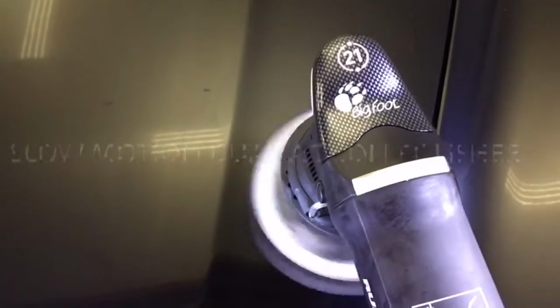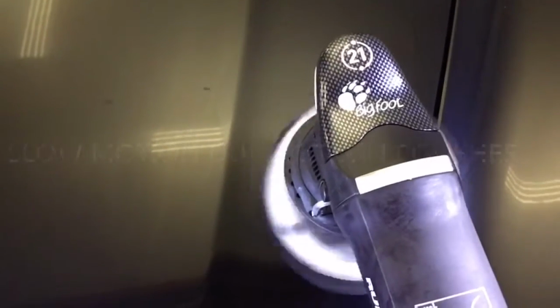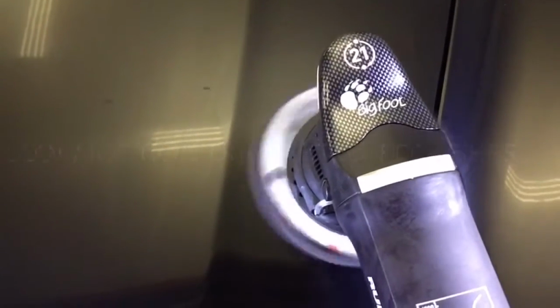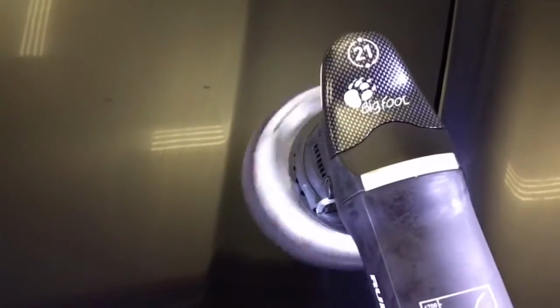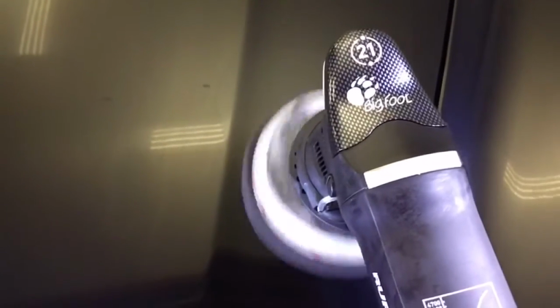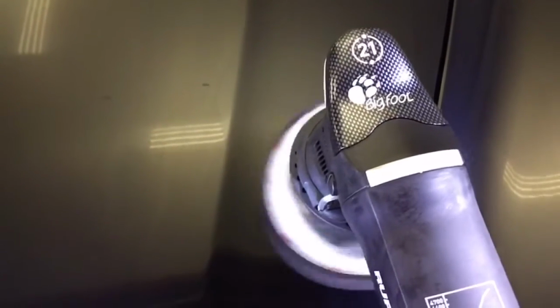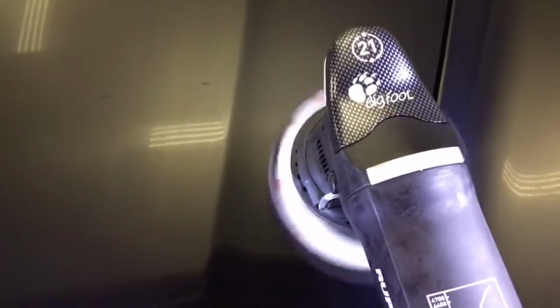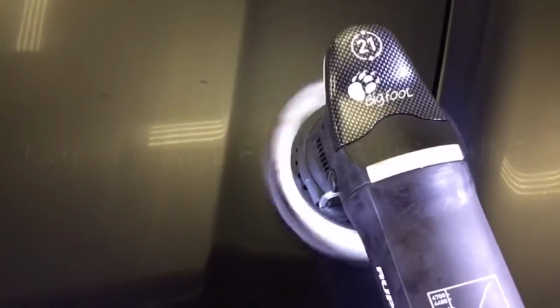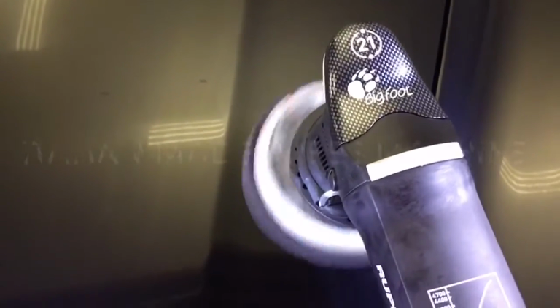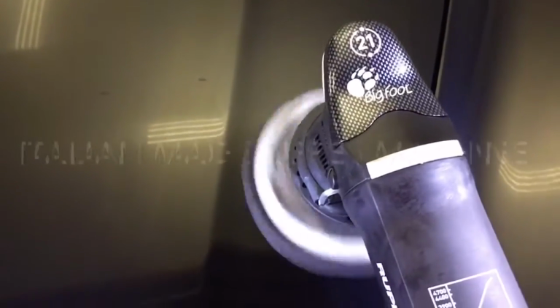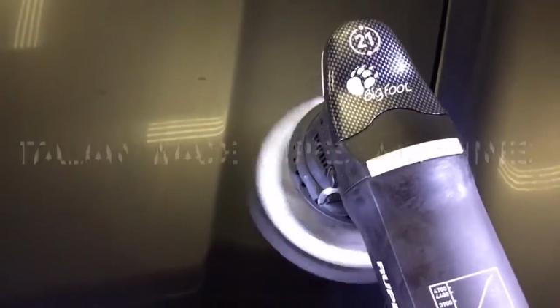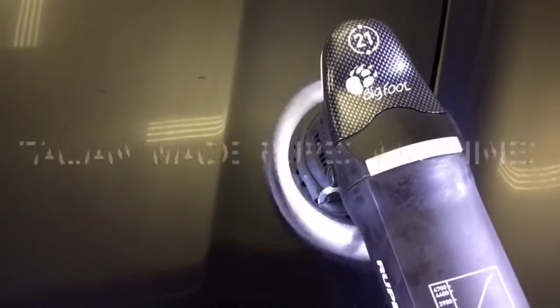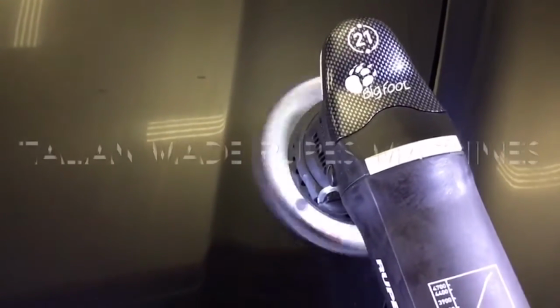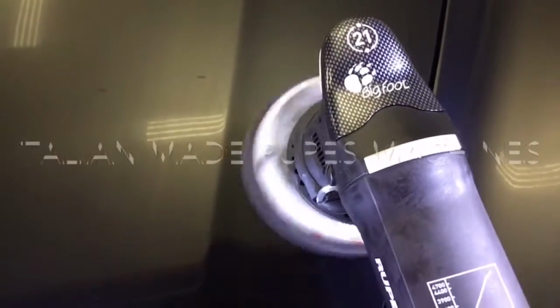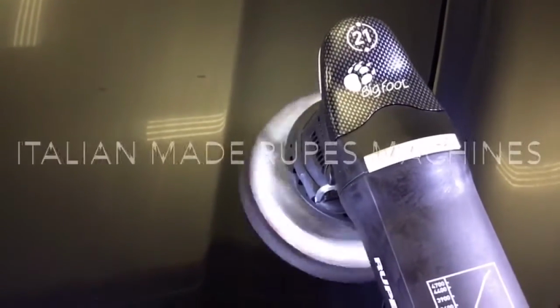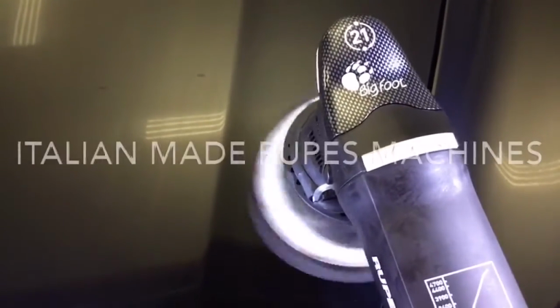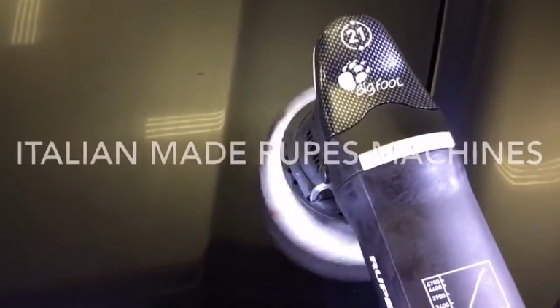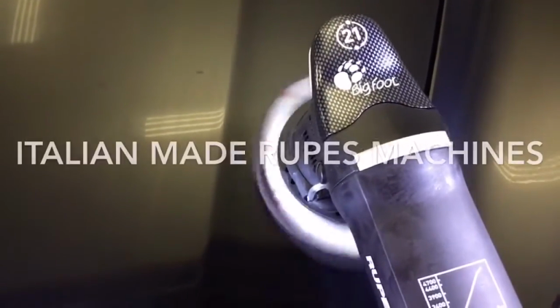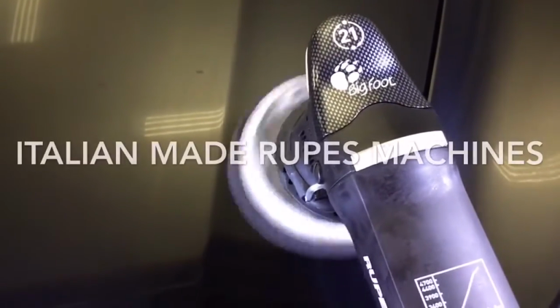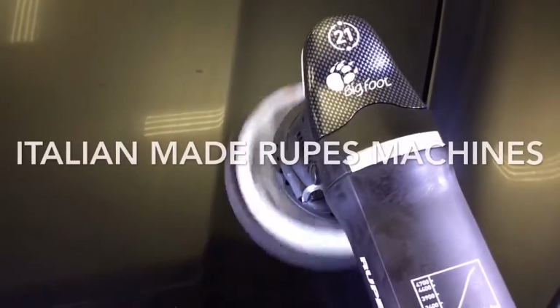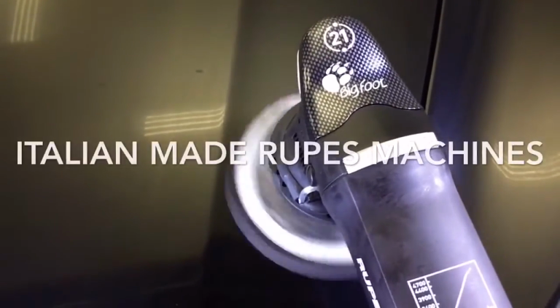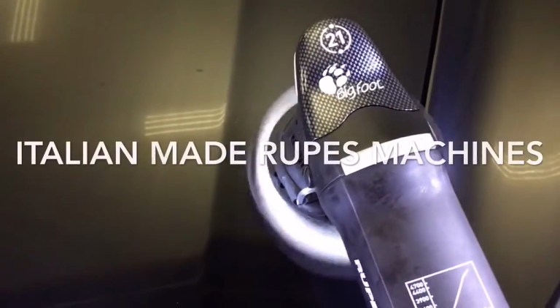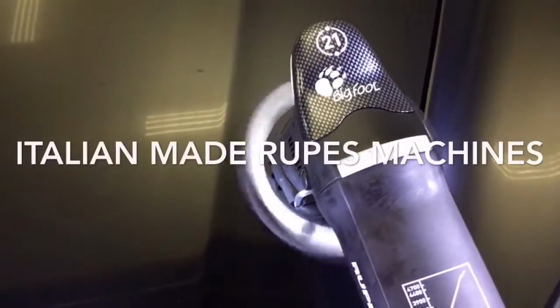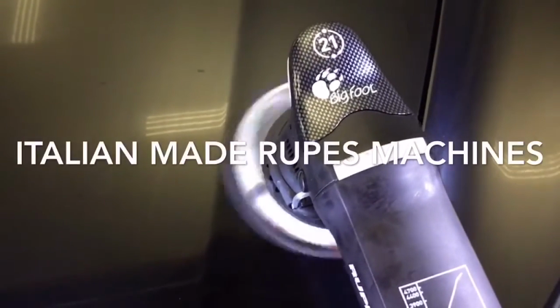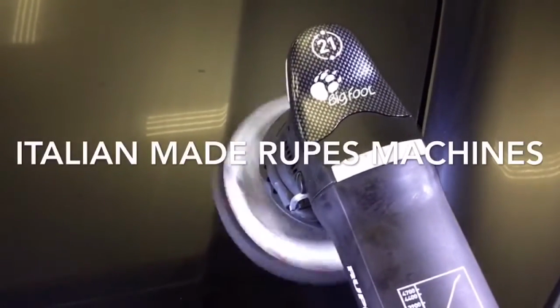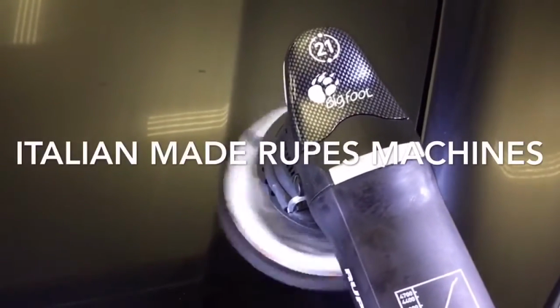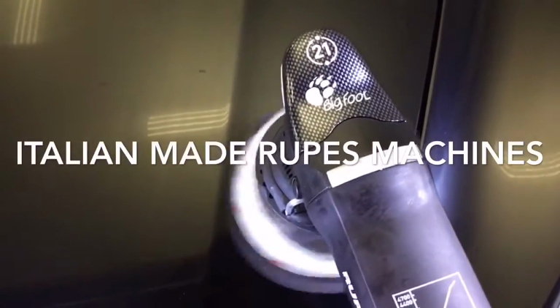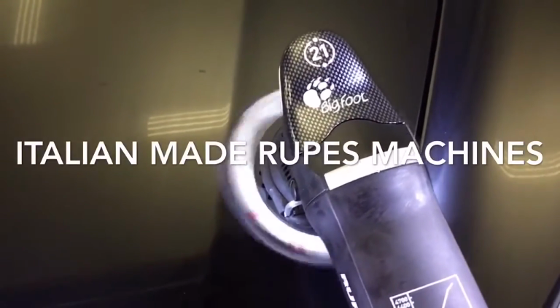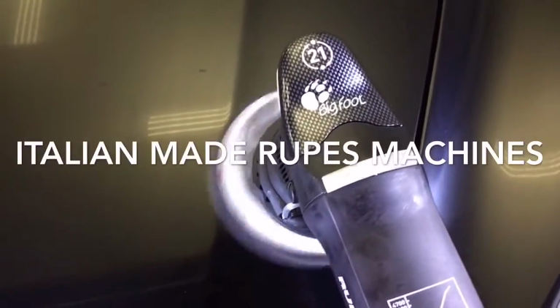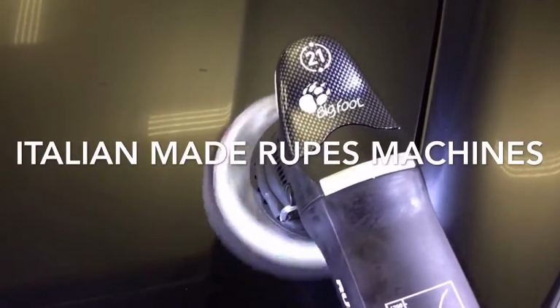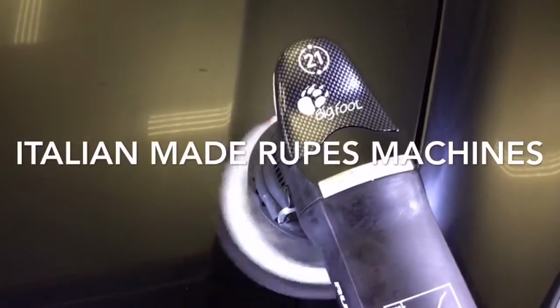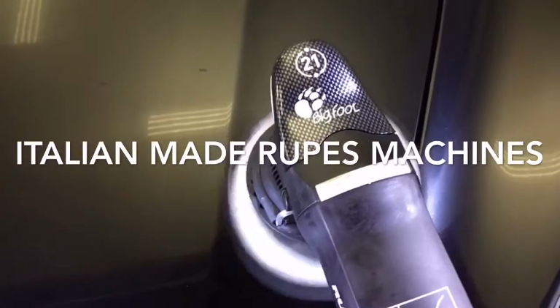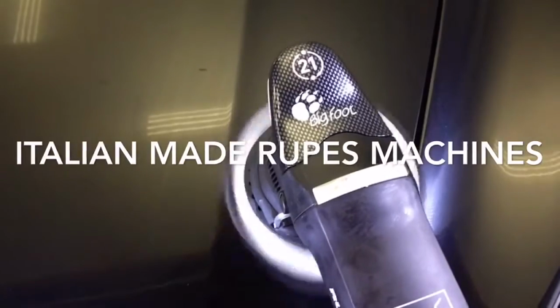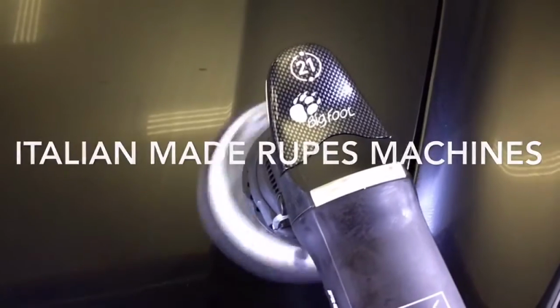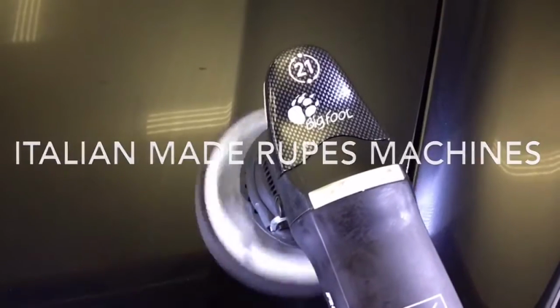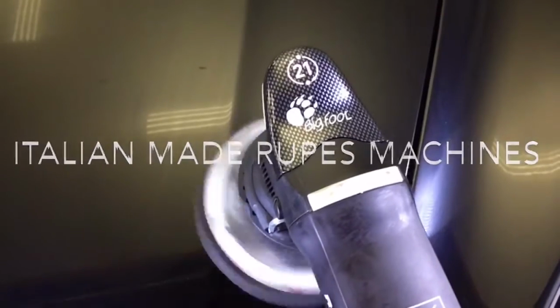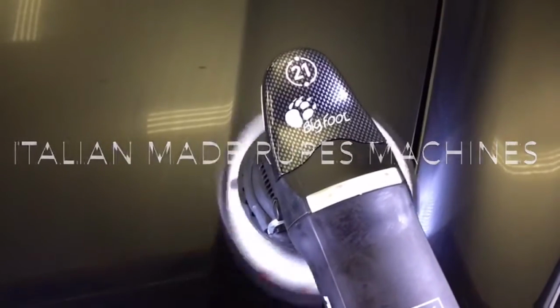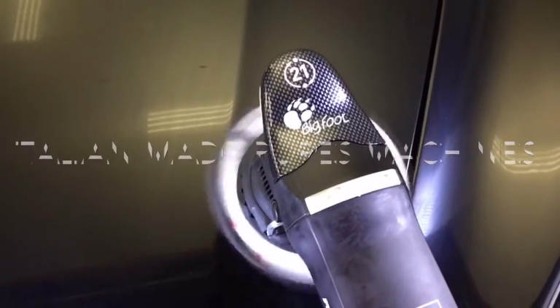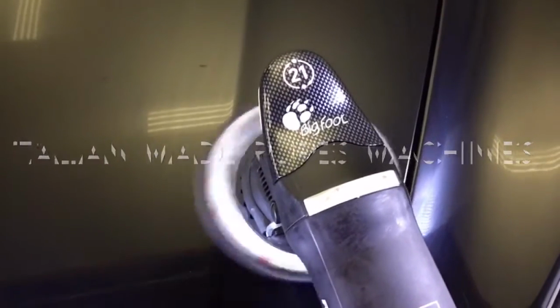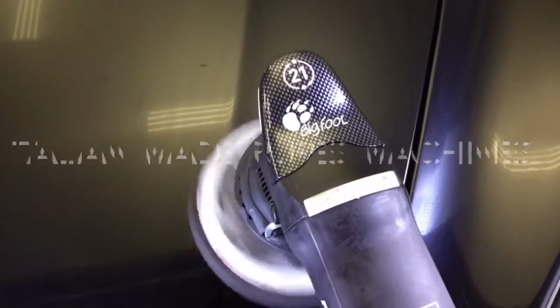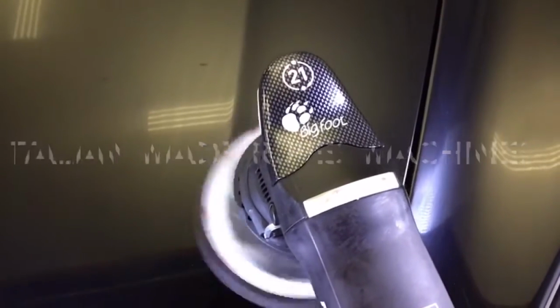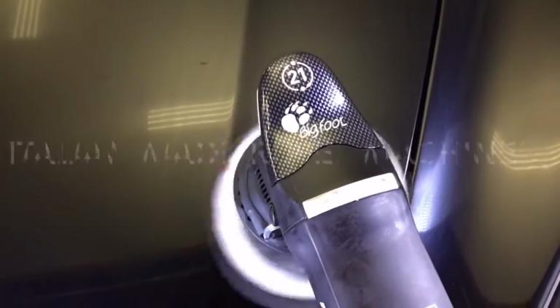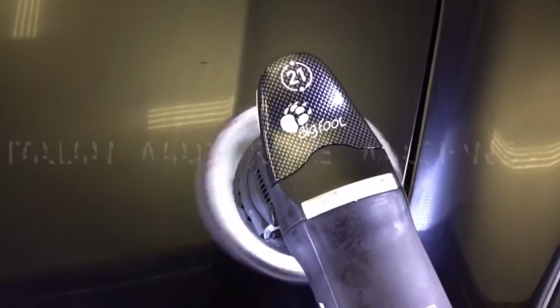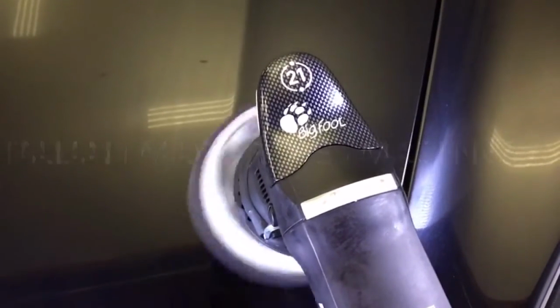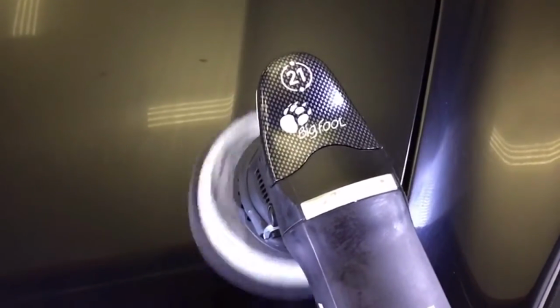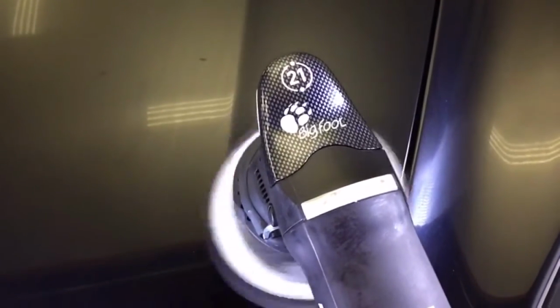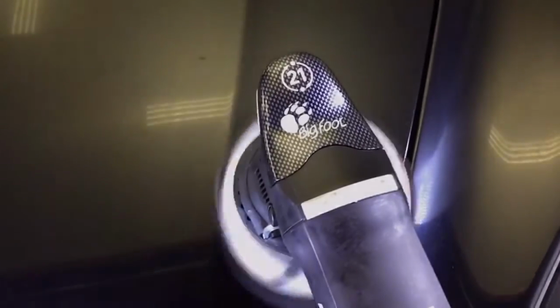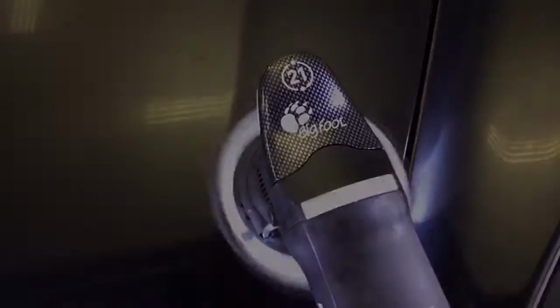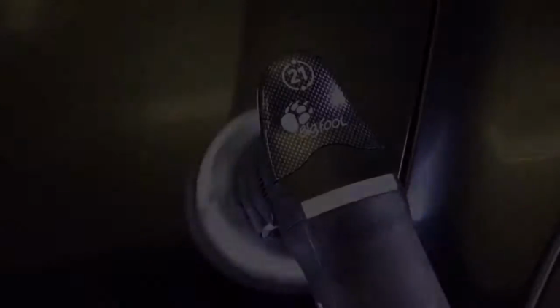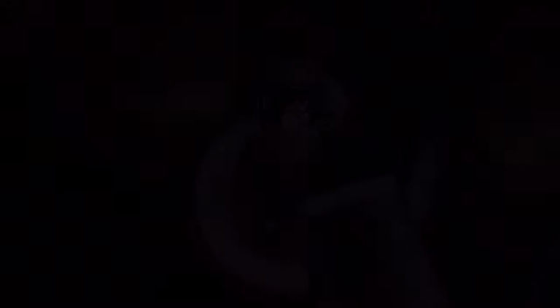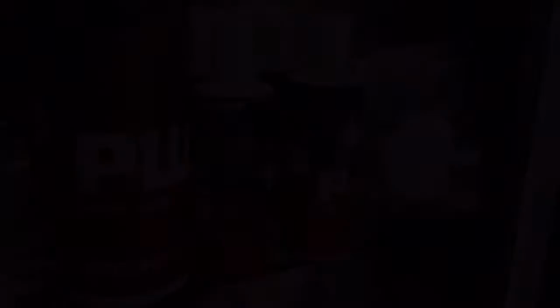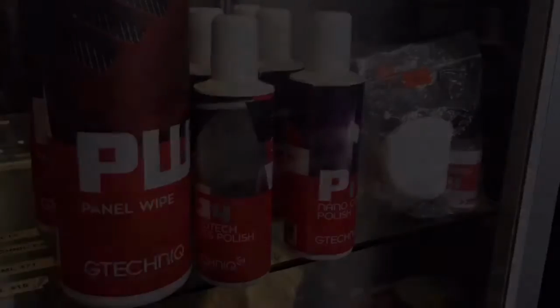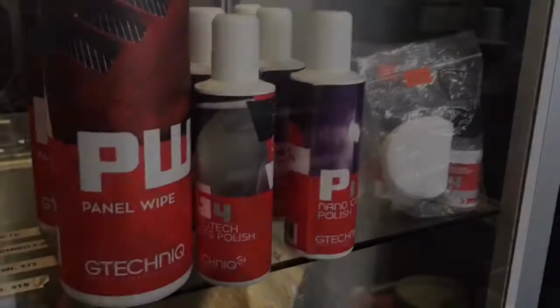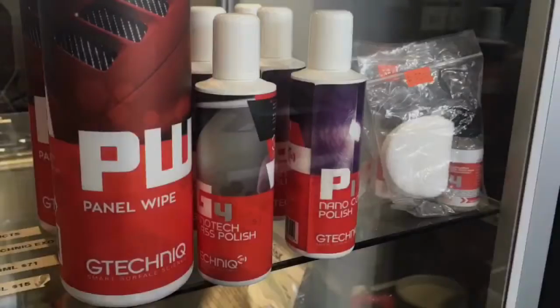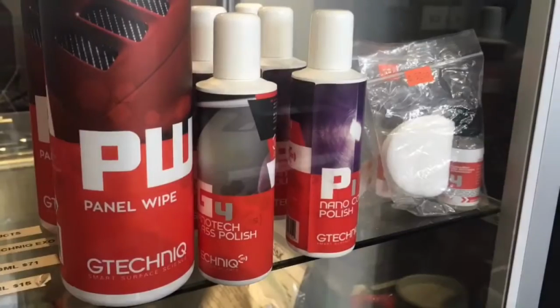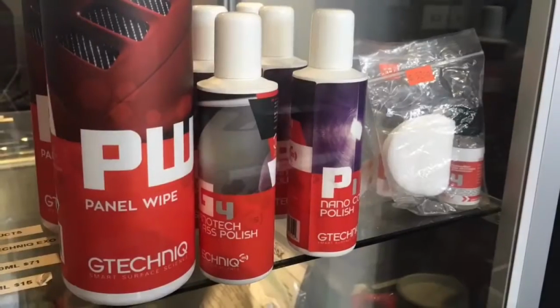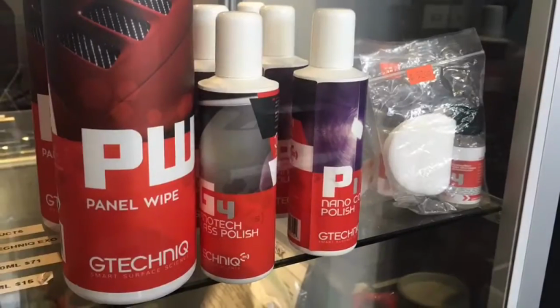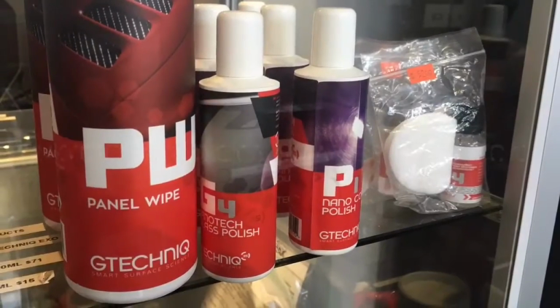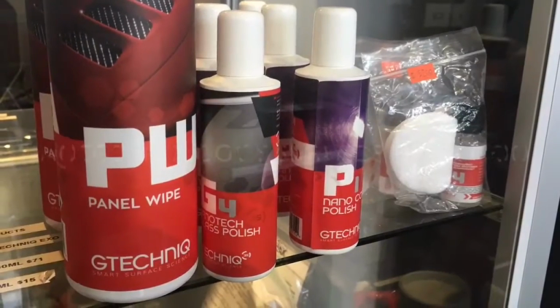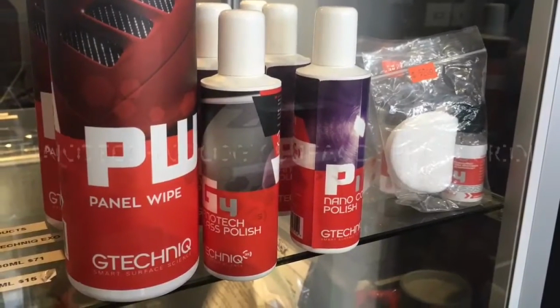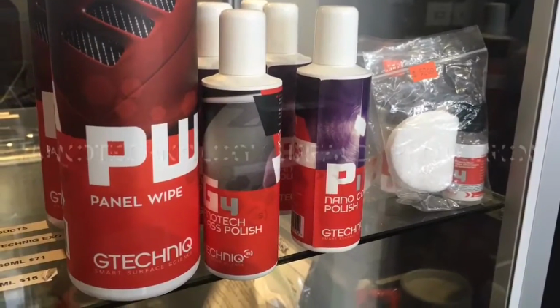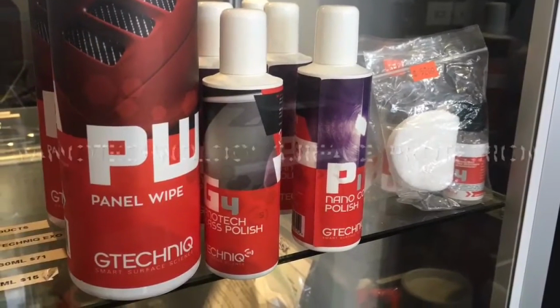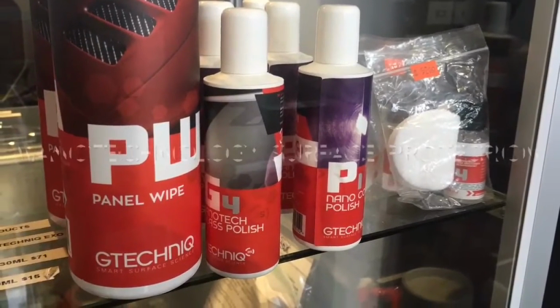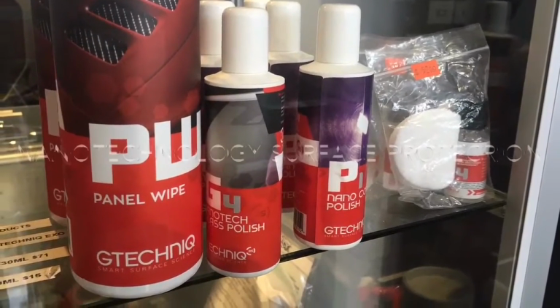The dual-action polisher with a sensitive clutch prevents any possibility of burning through the paint, yet it restores your paint to like-new condition.